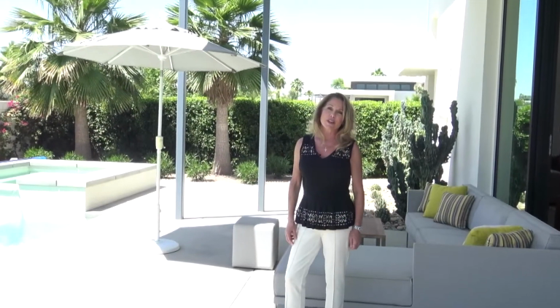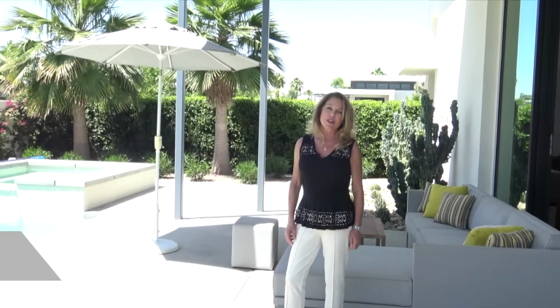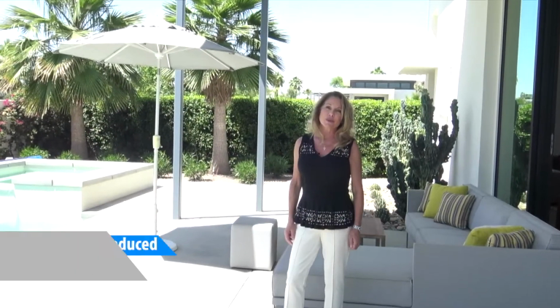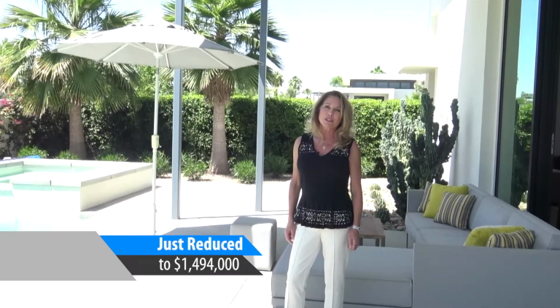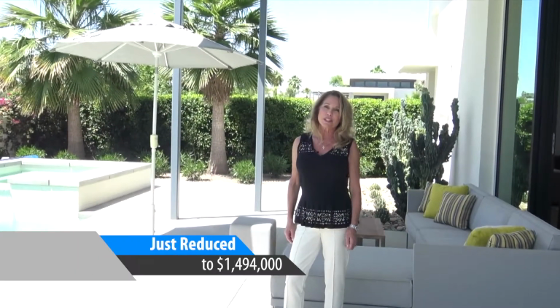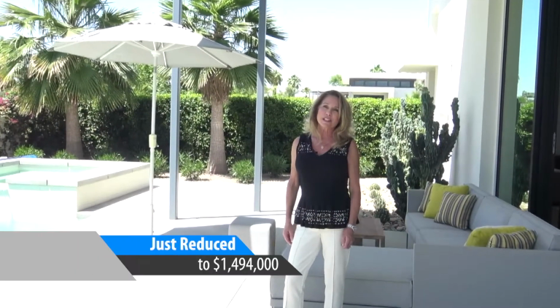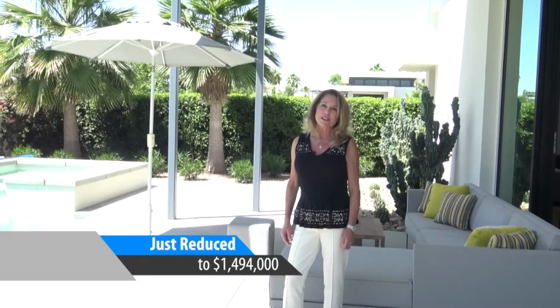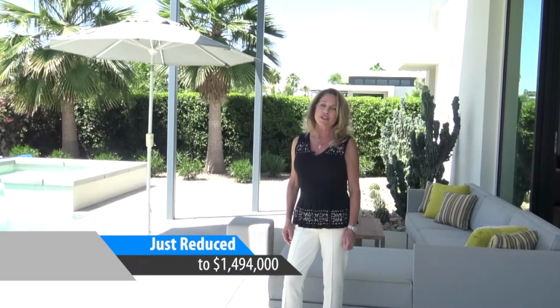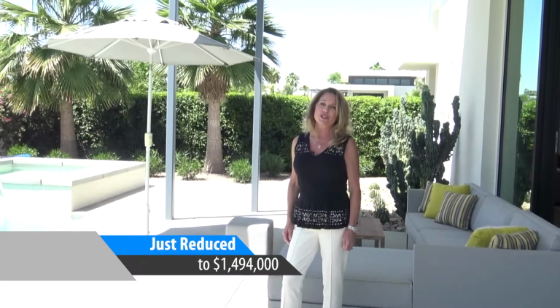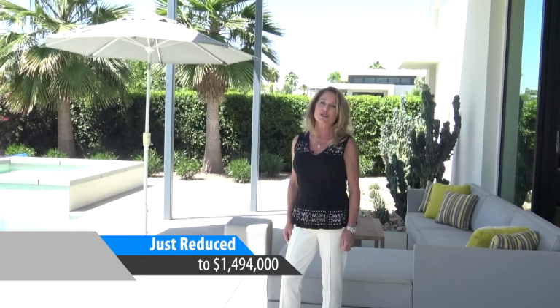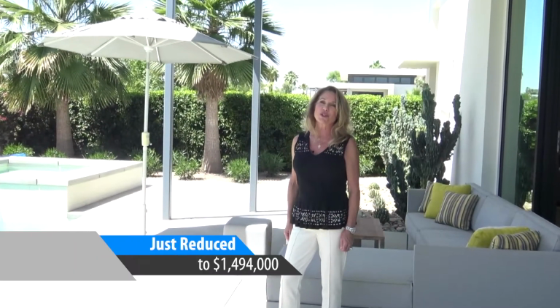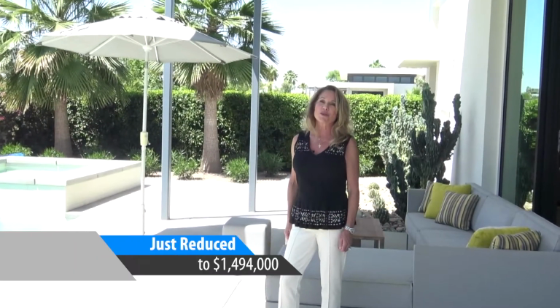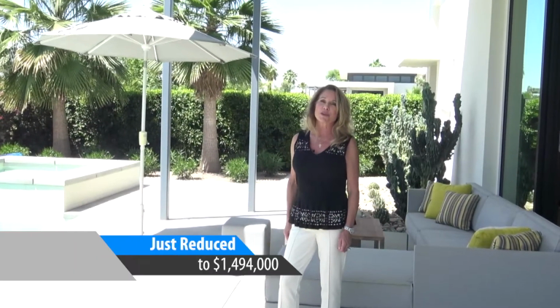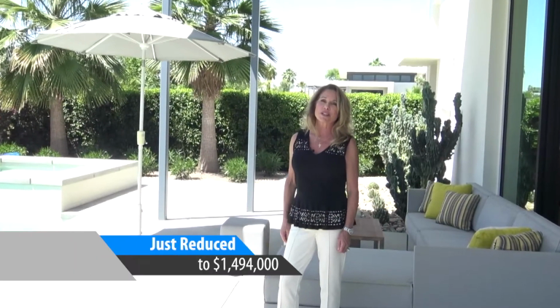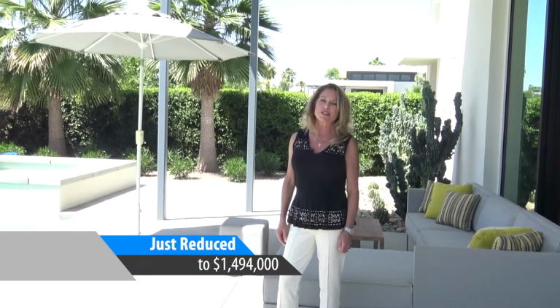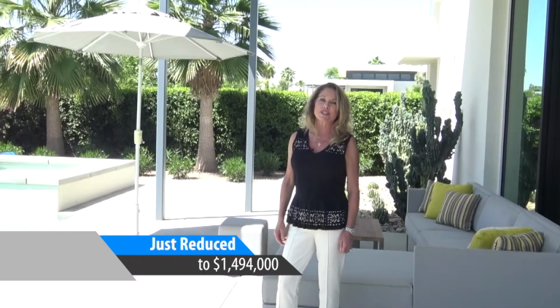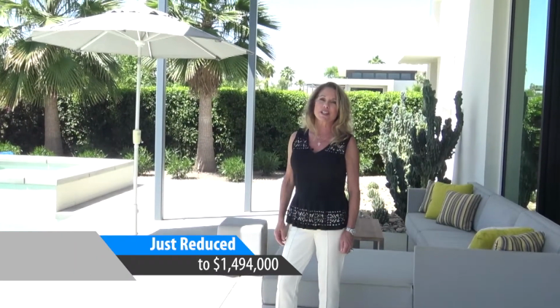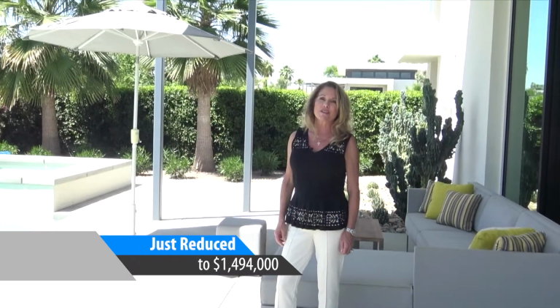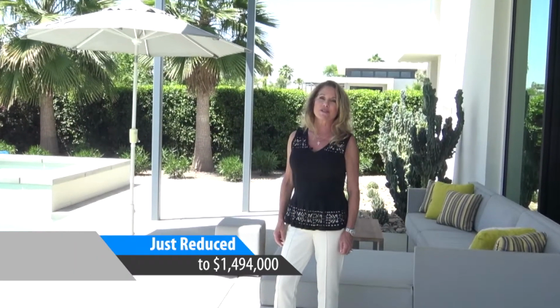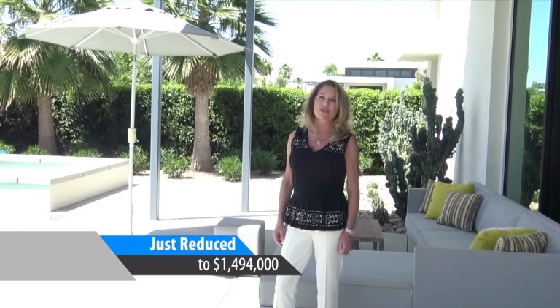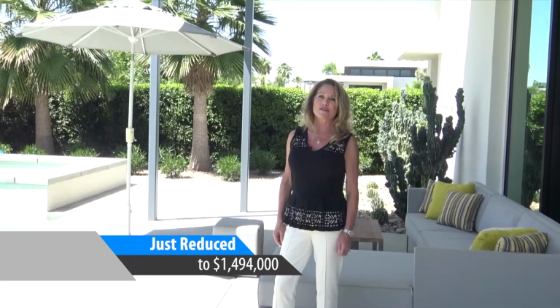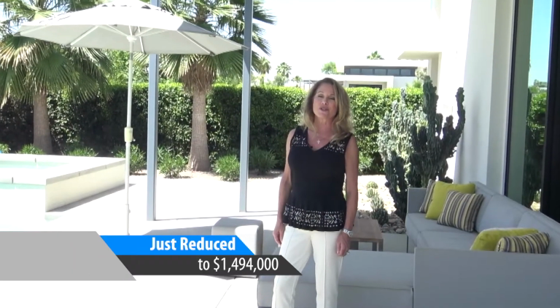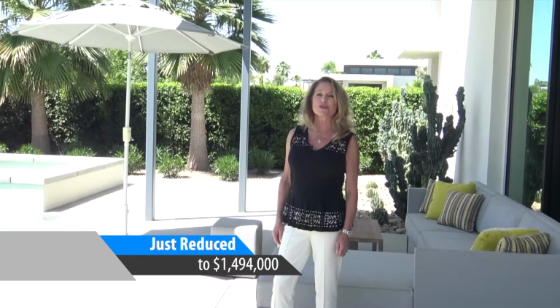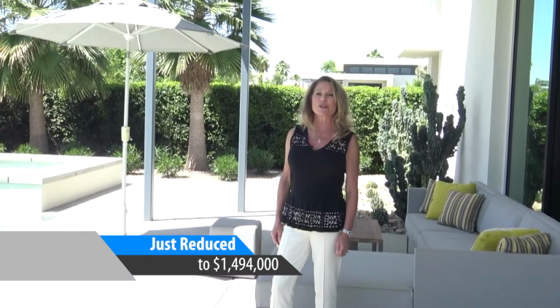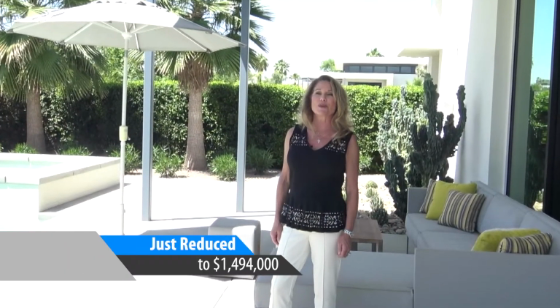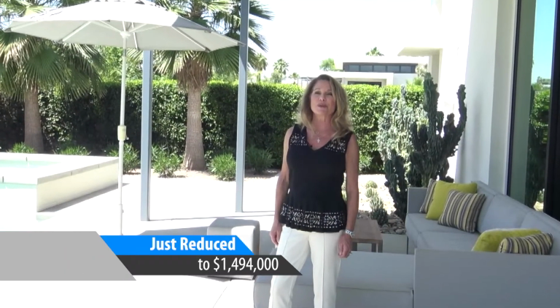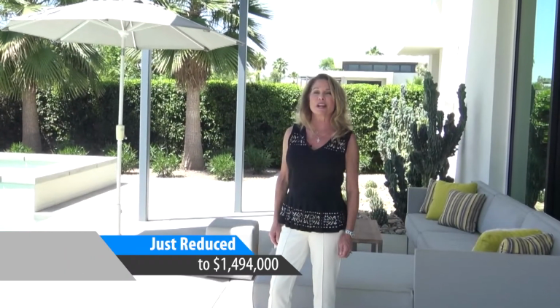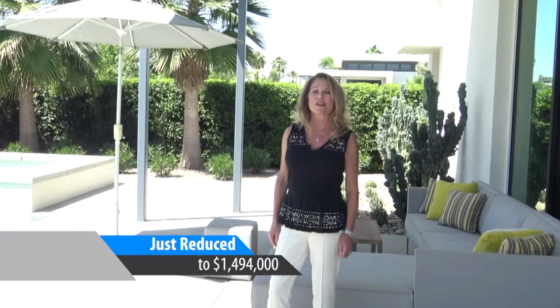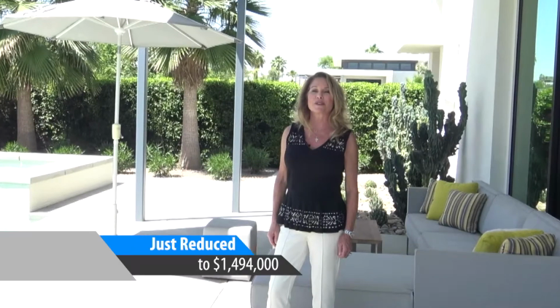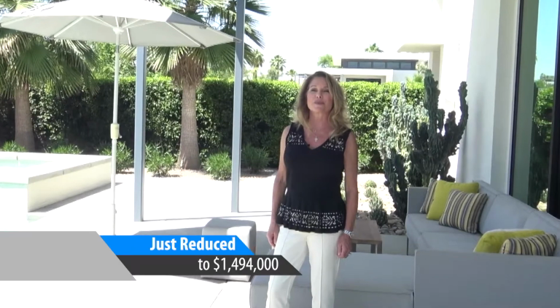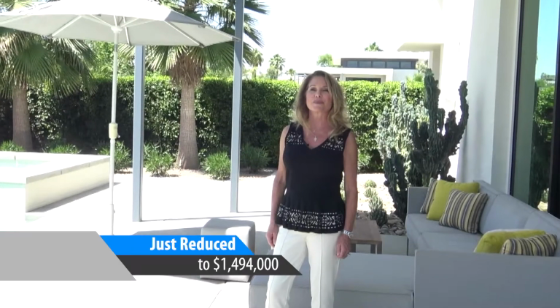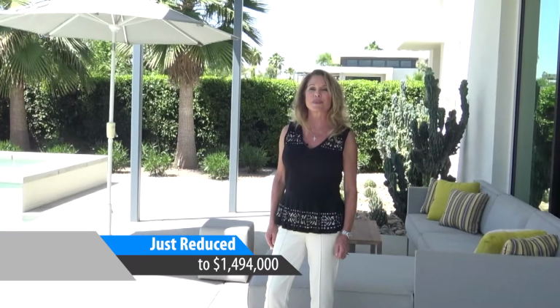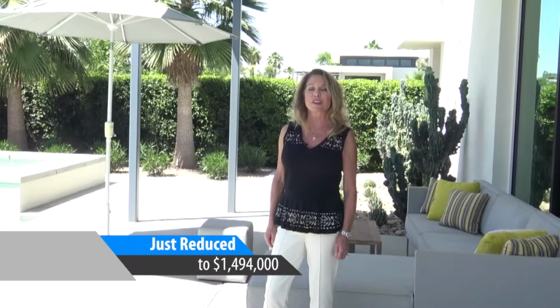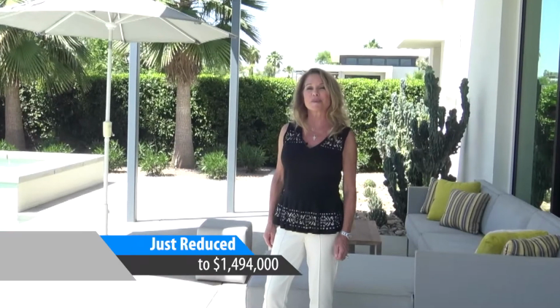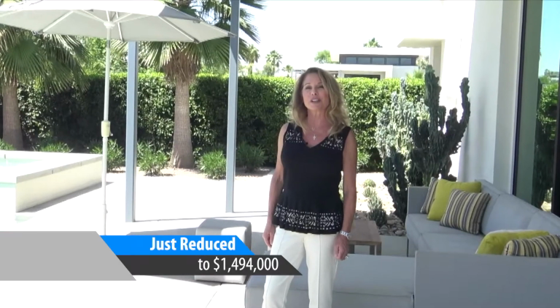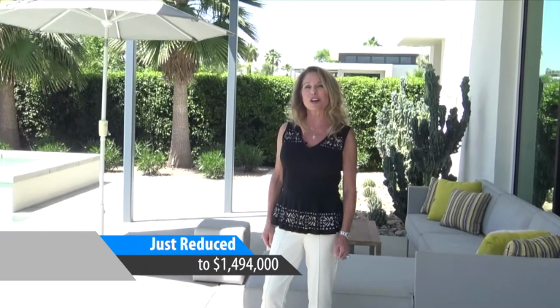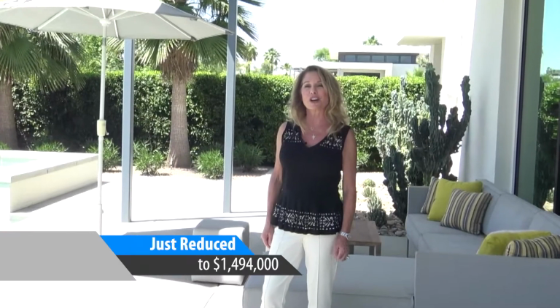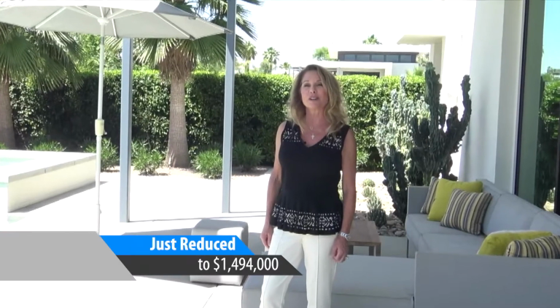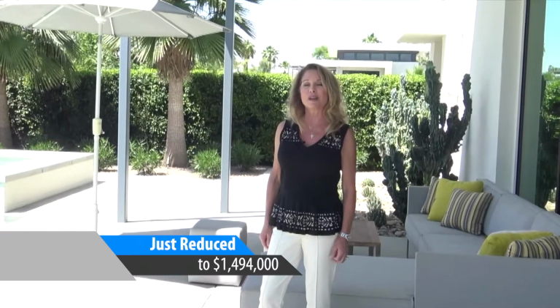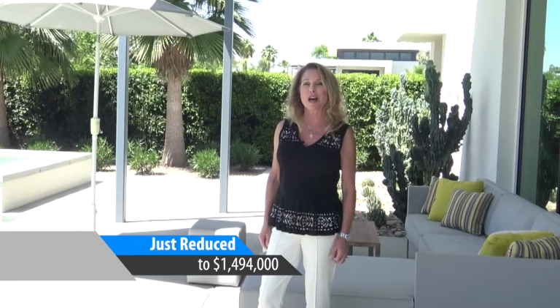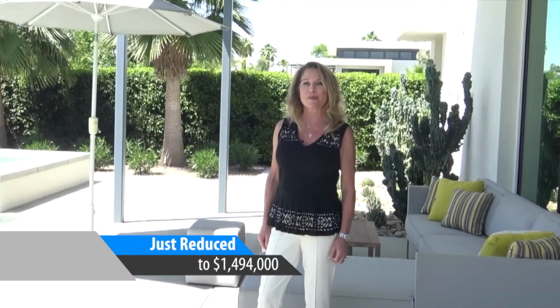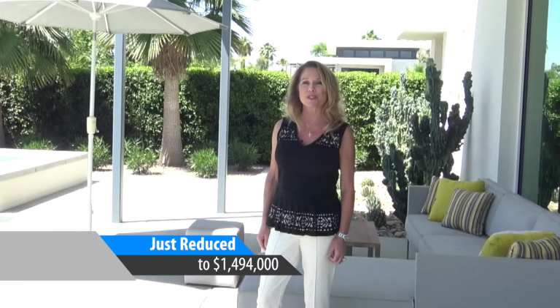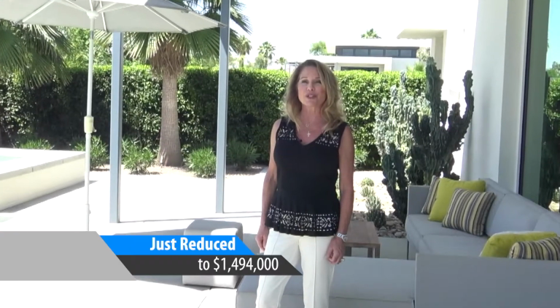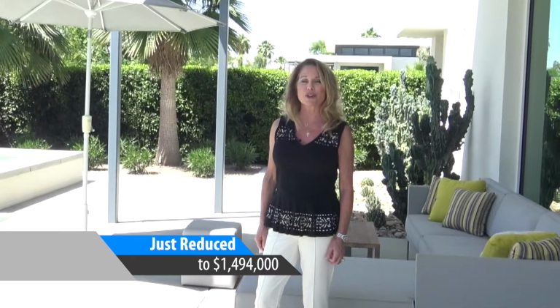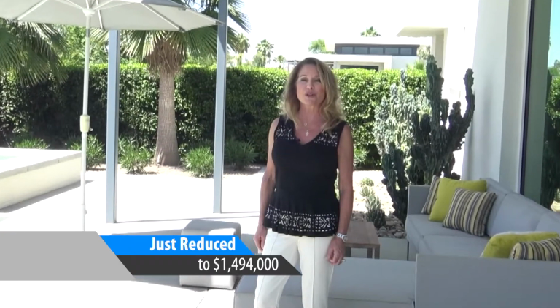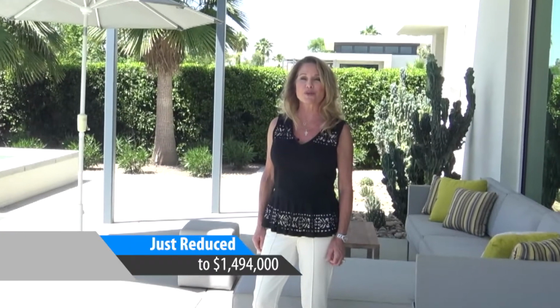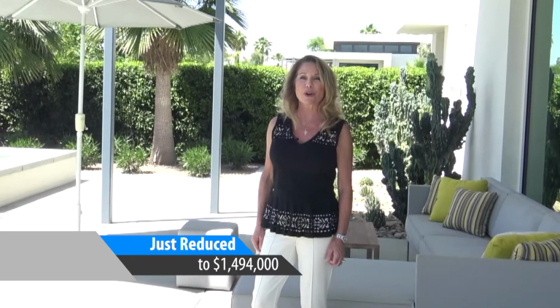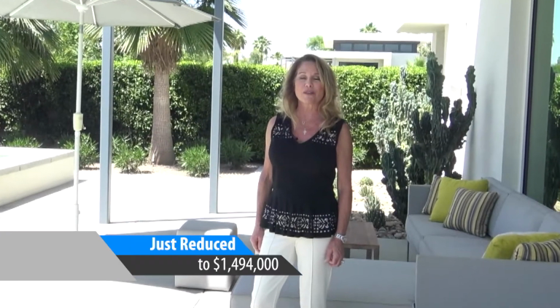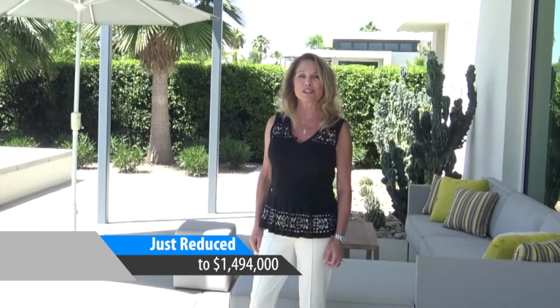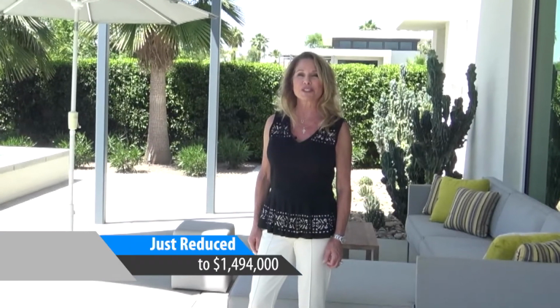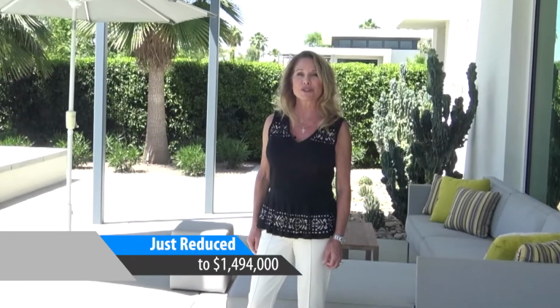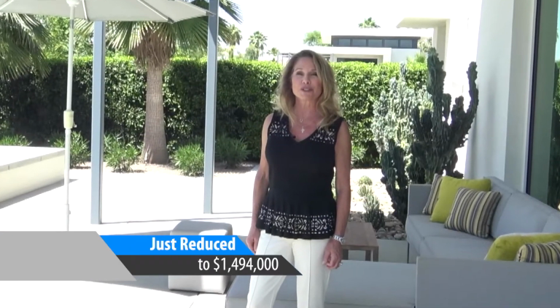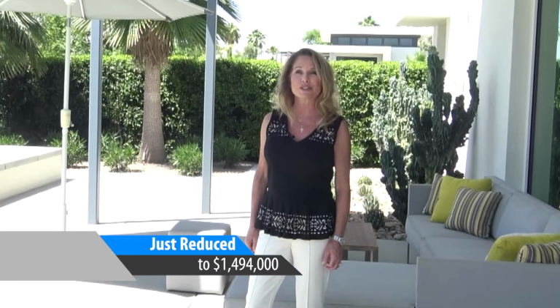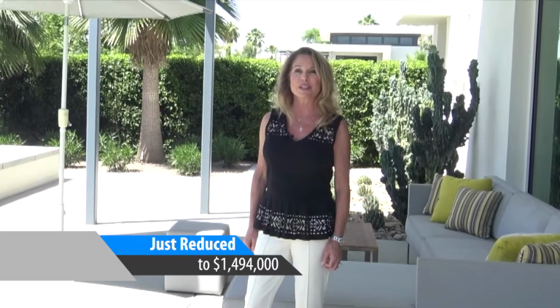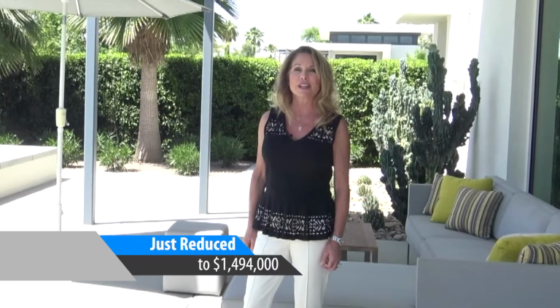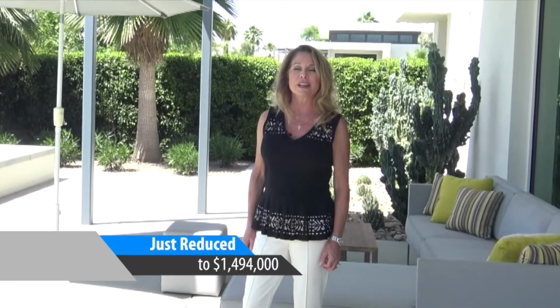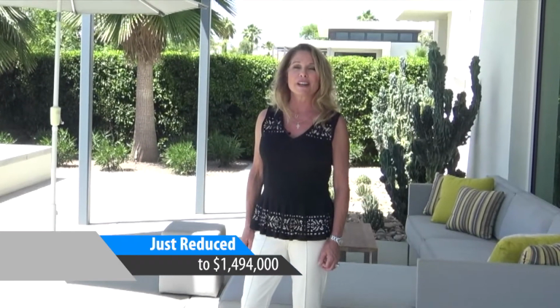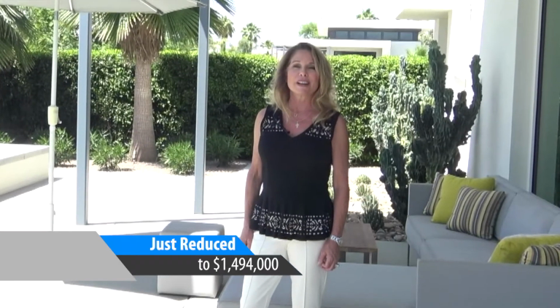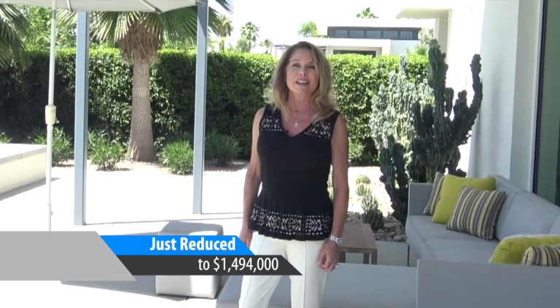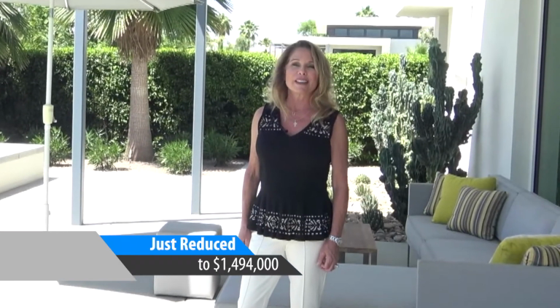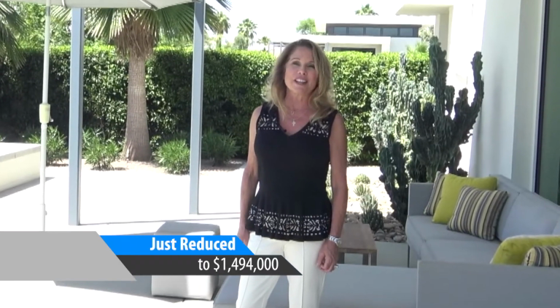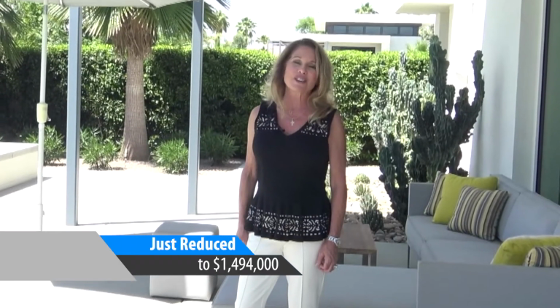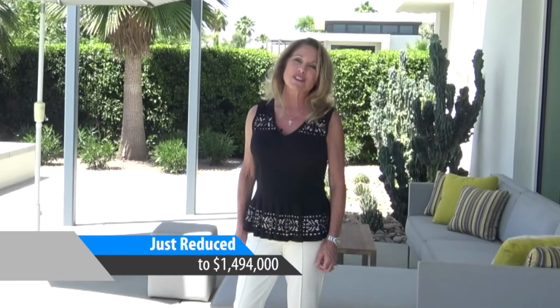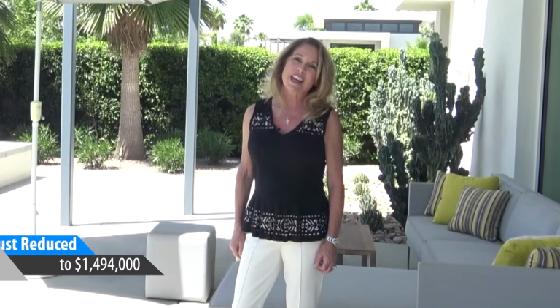Really glad that you joined me here today for our virtual open house. Give me a call — happy to show you on private tours. Thank you again.